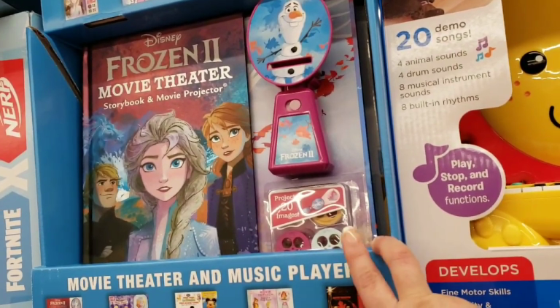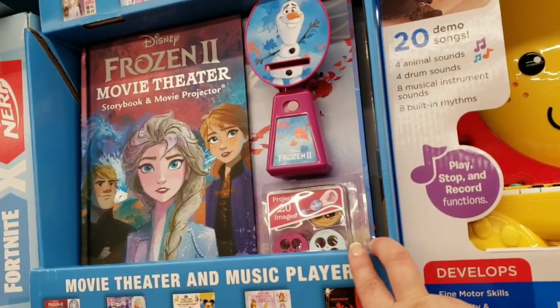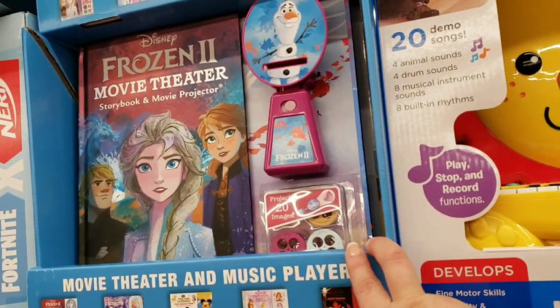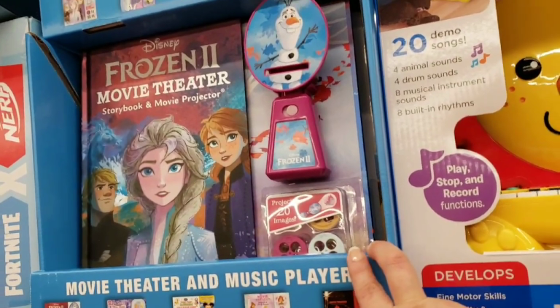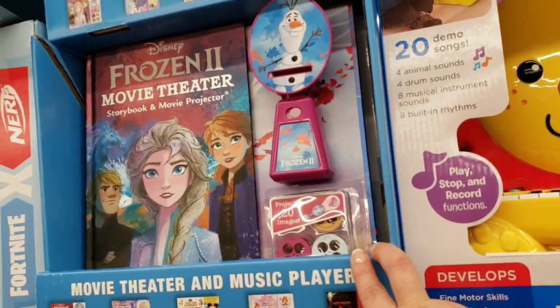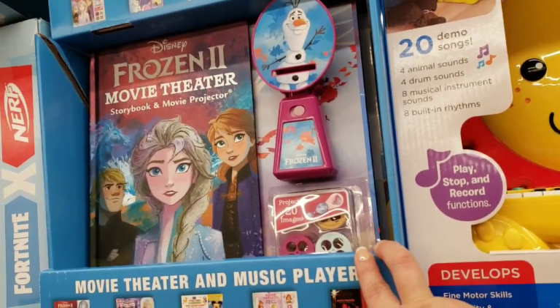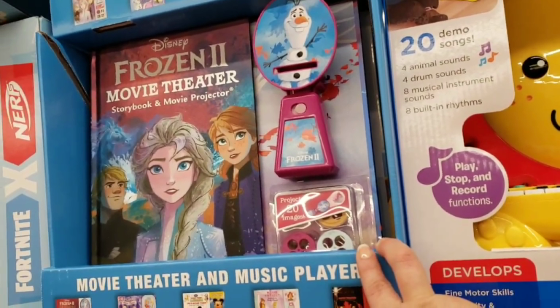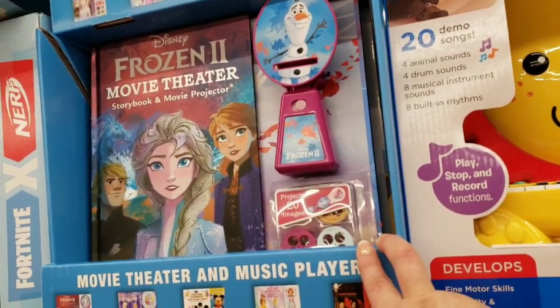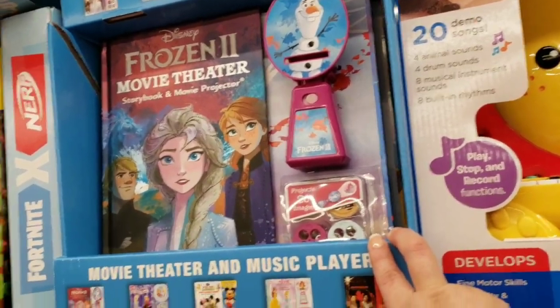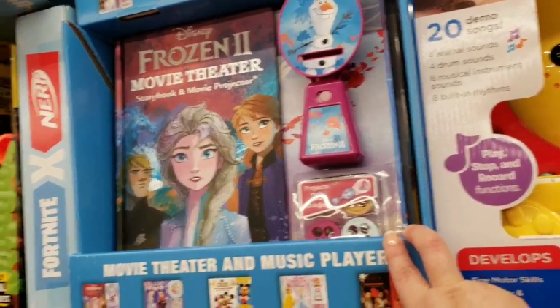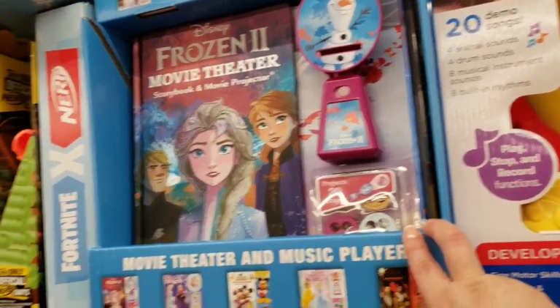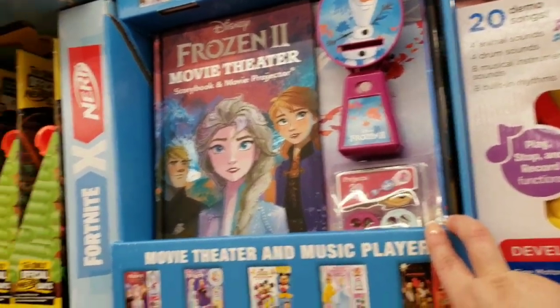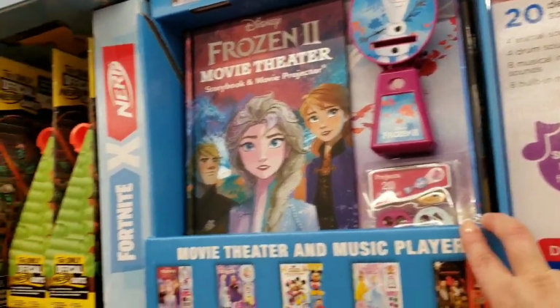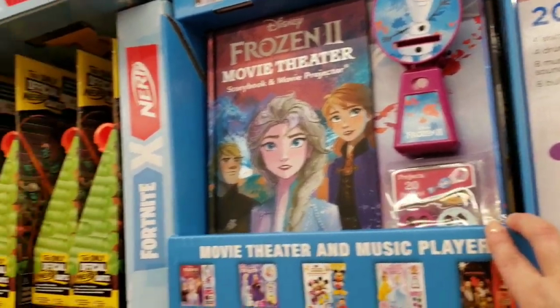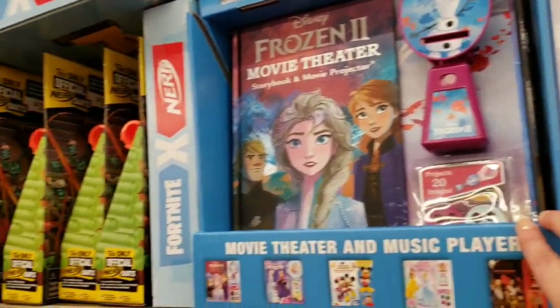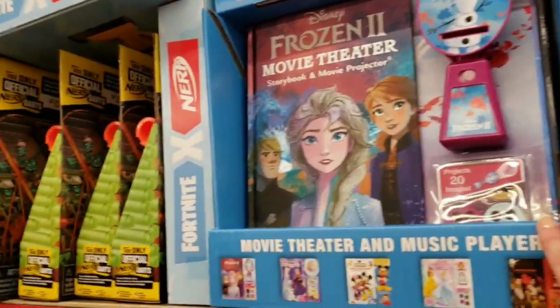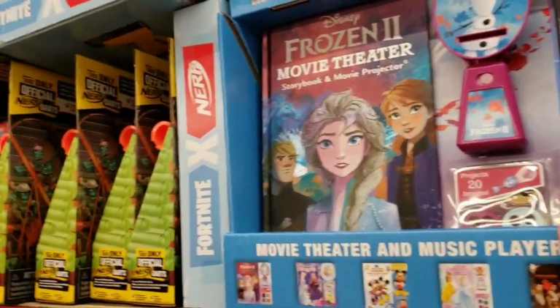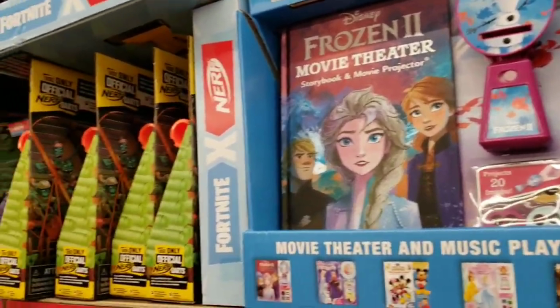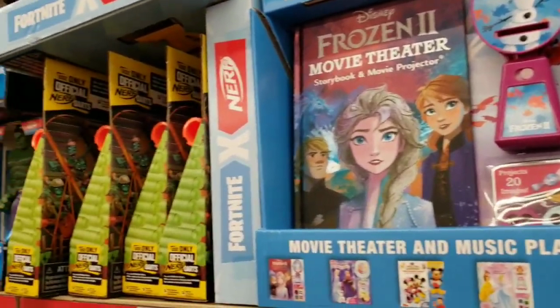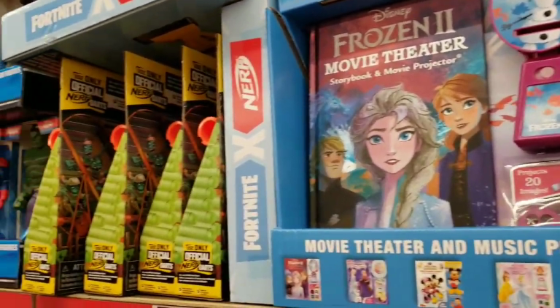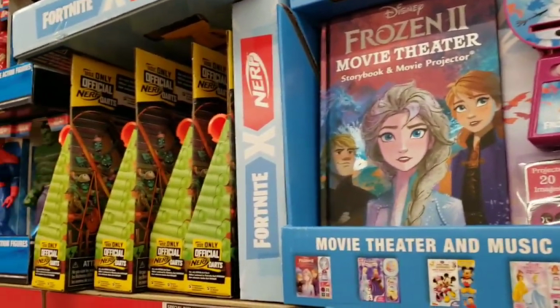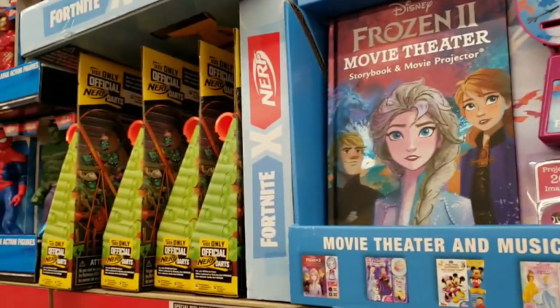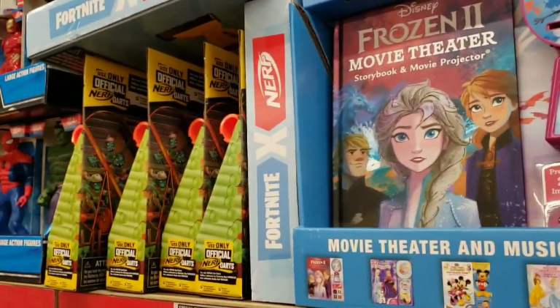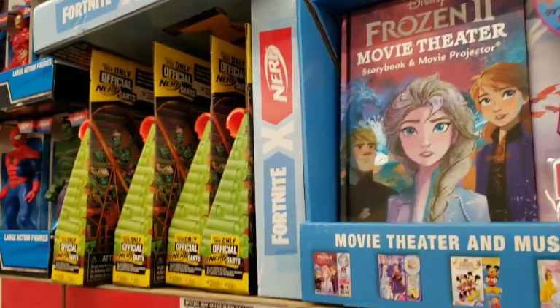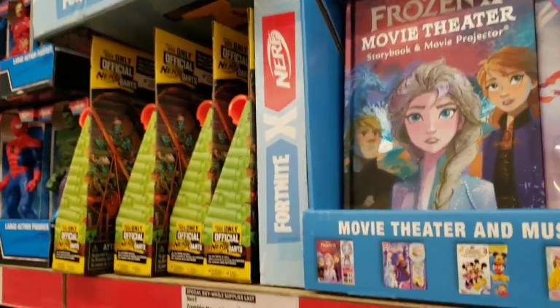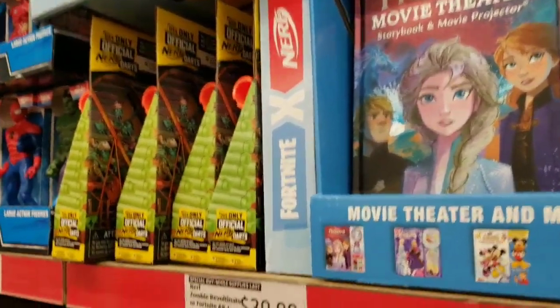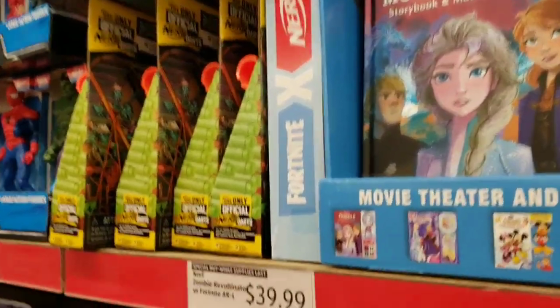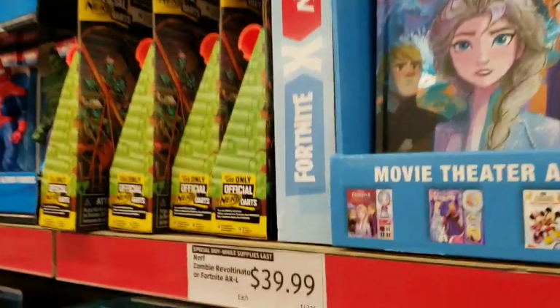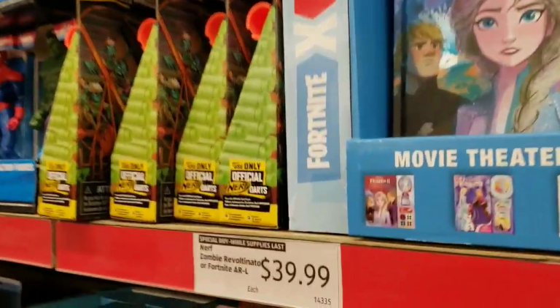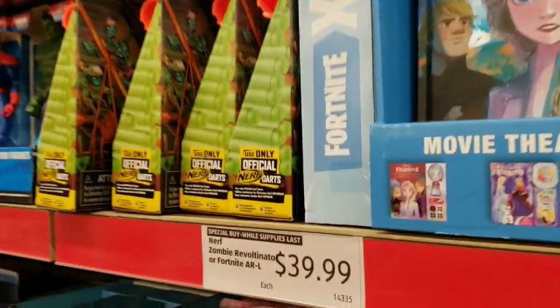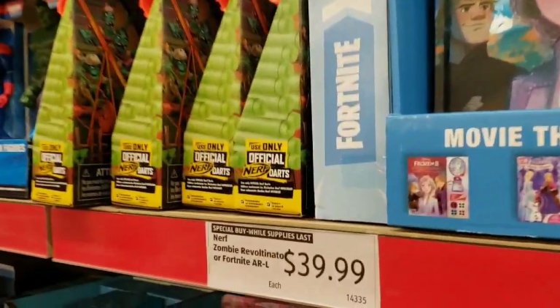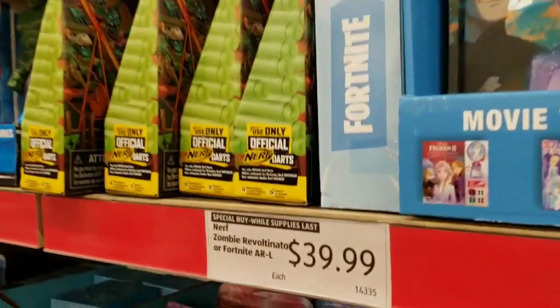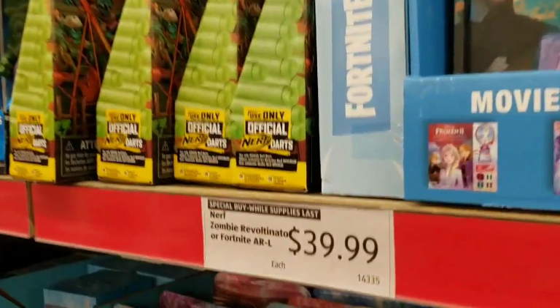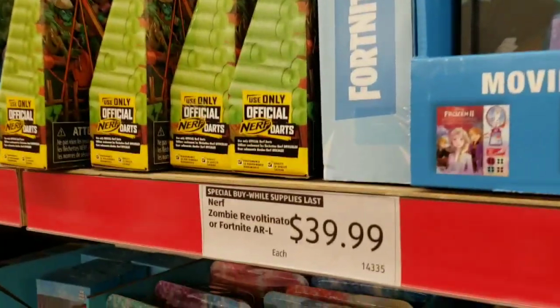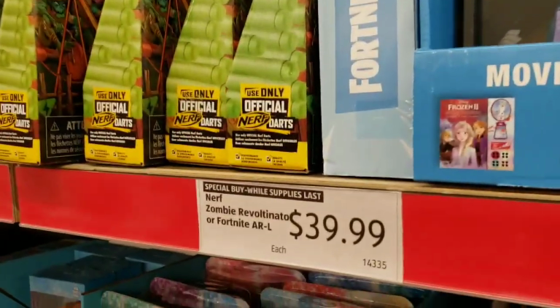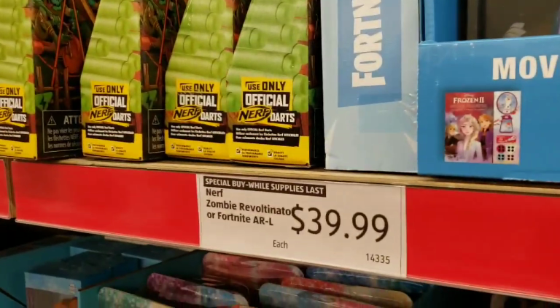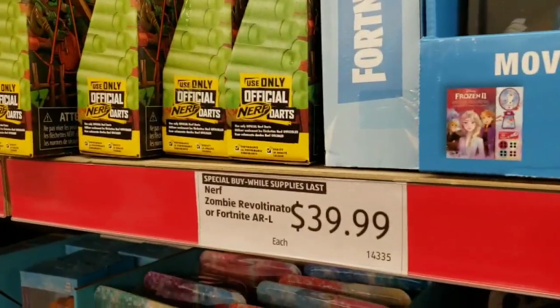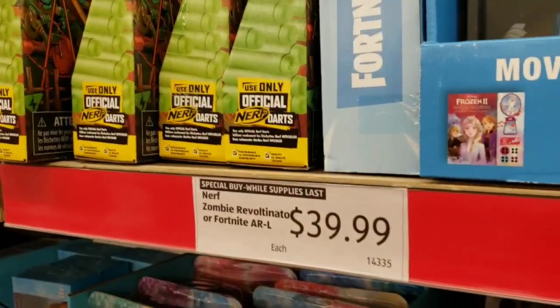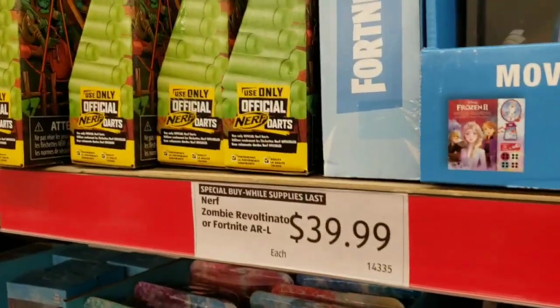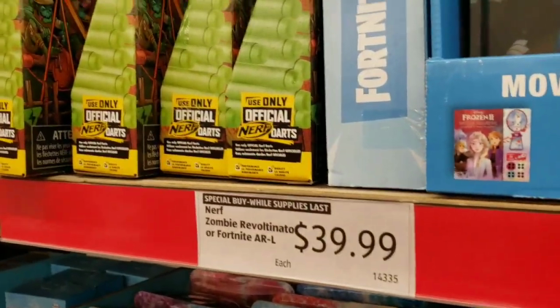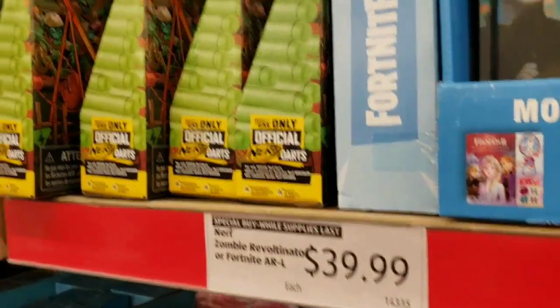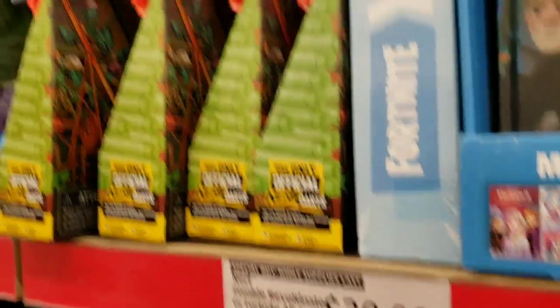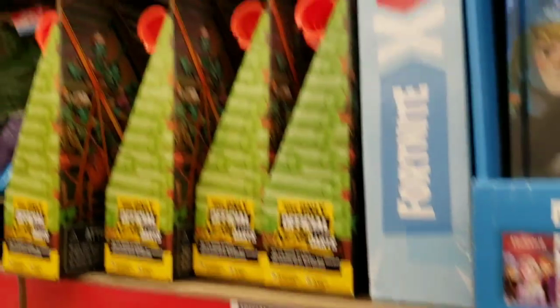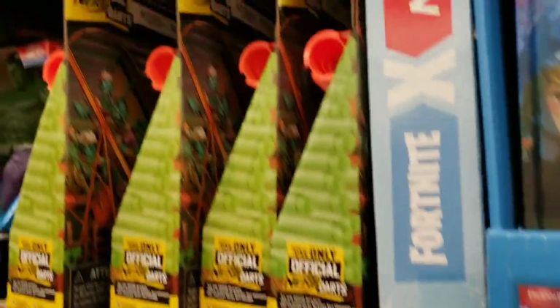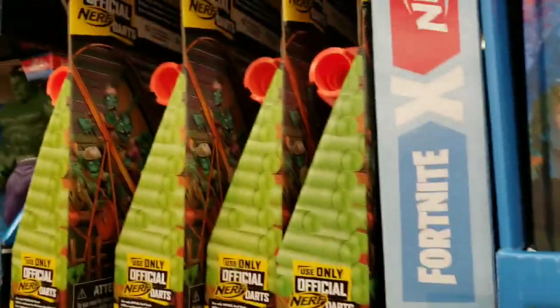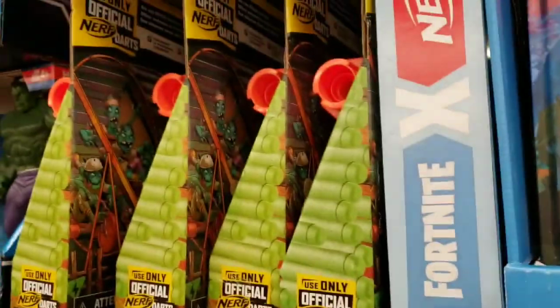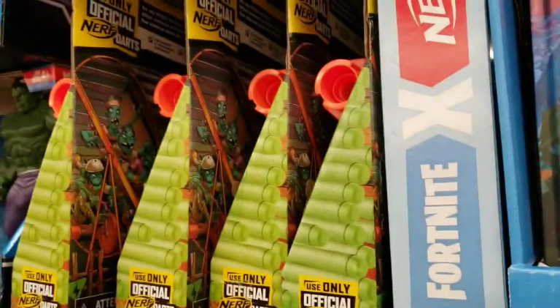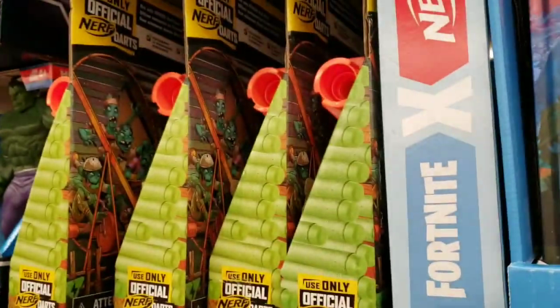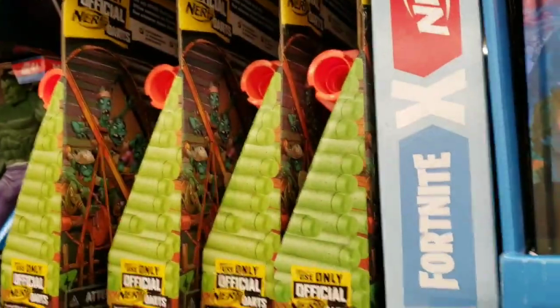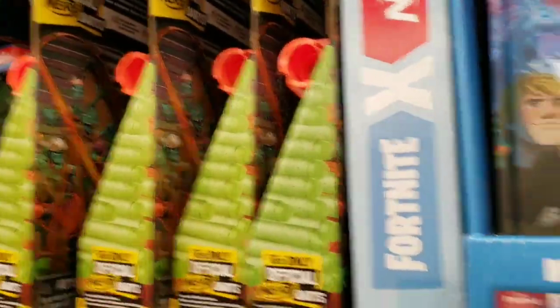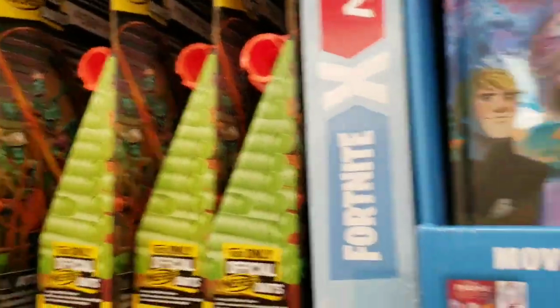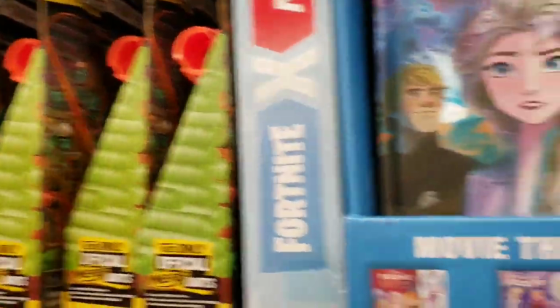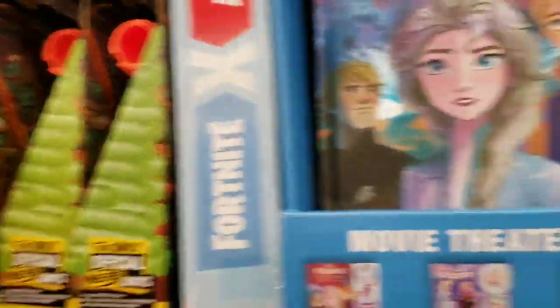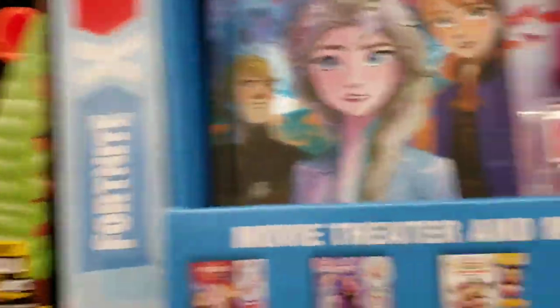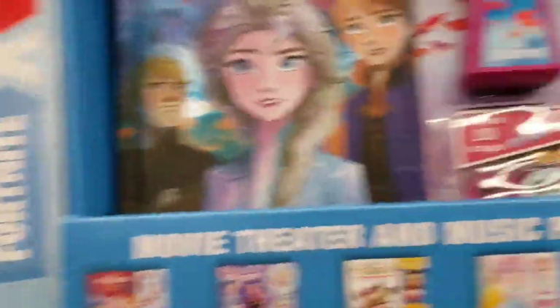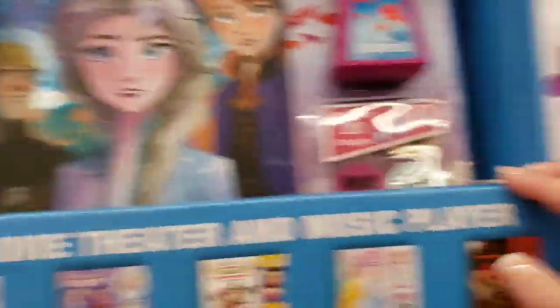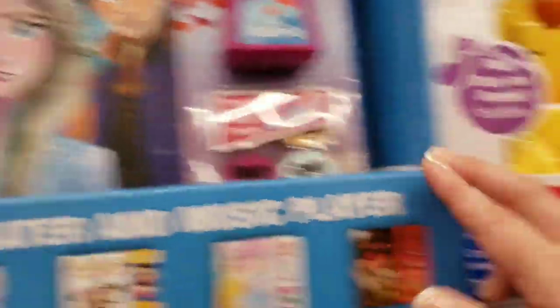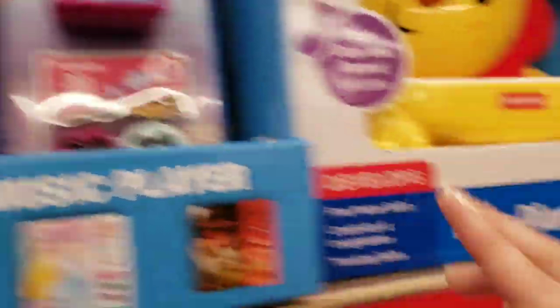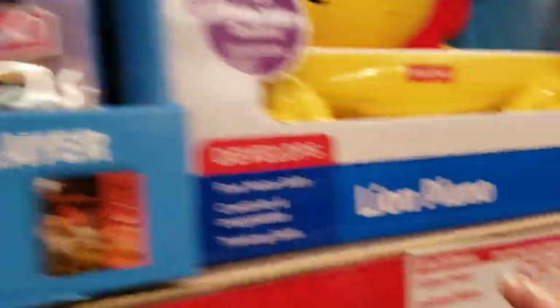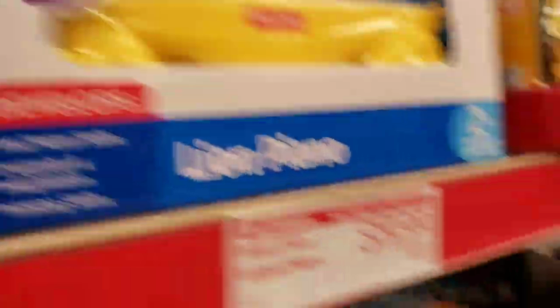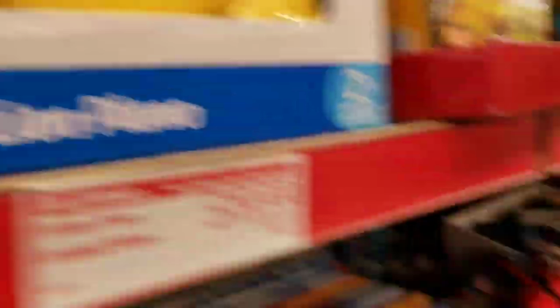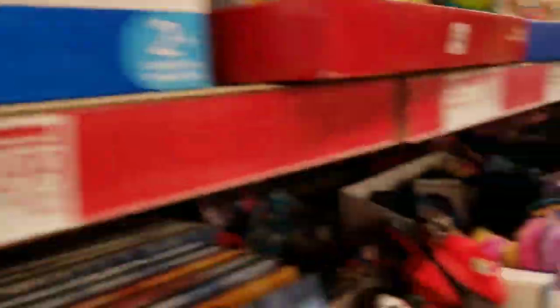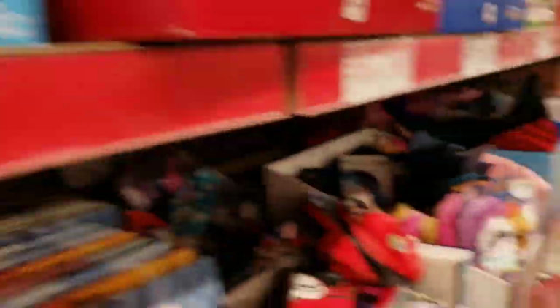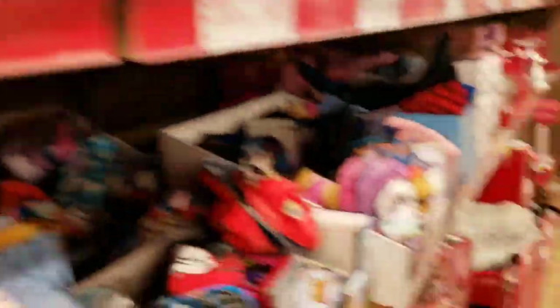$39.99 — let's see, that must be for Zombie Revolution, so that must be that game.